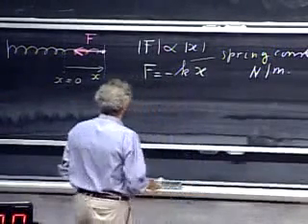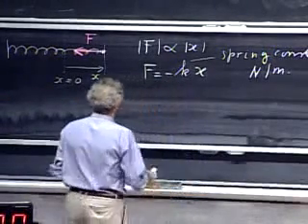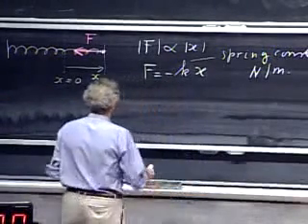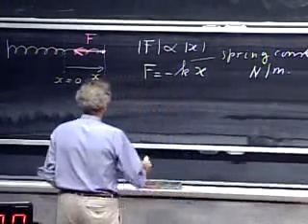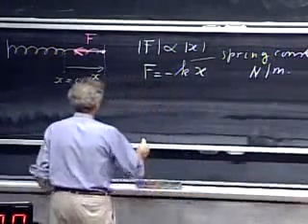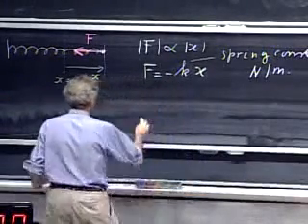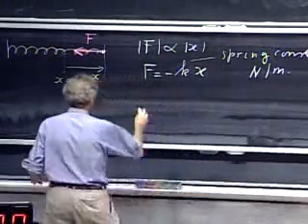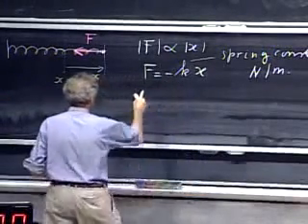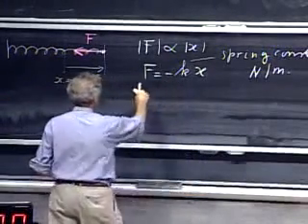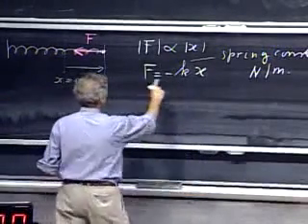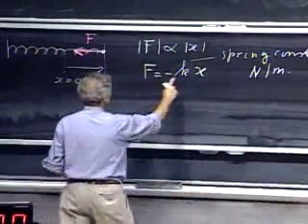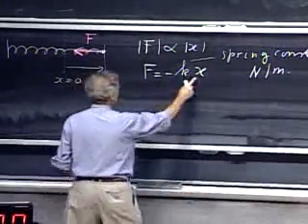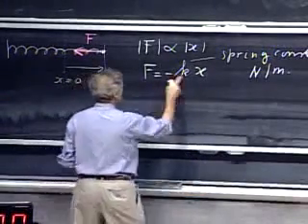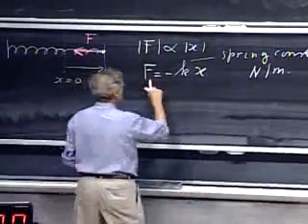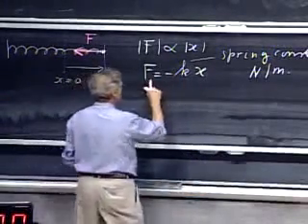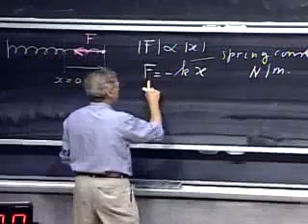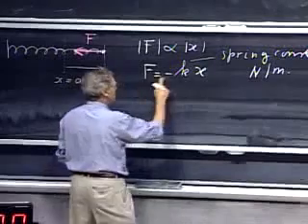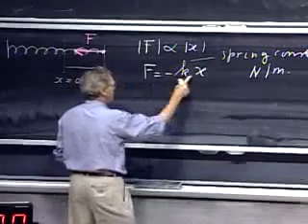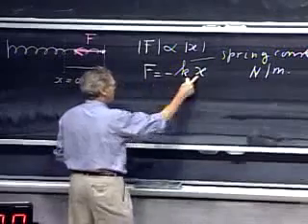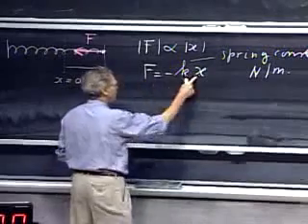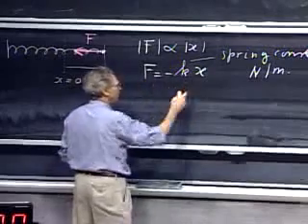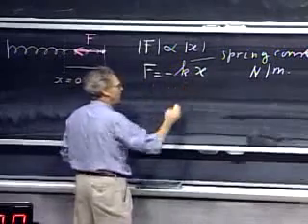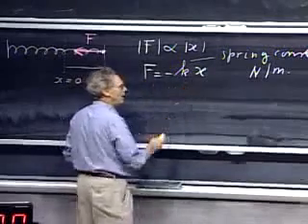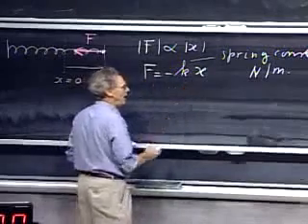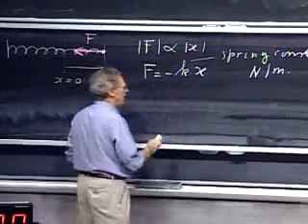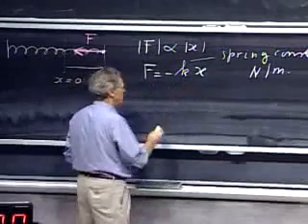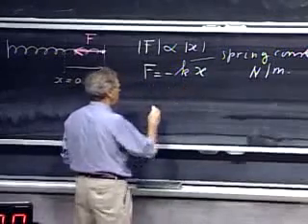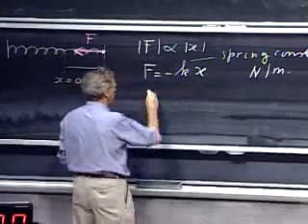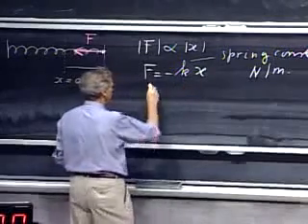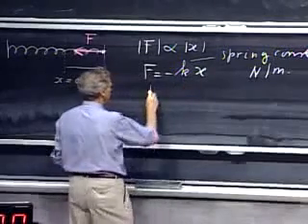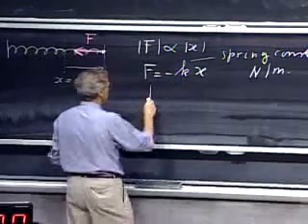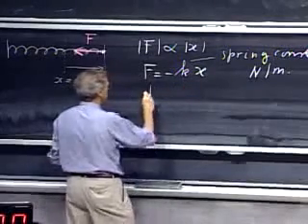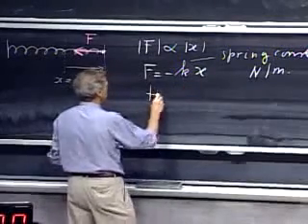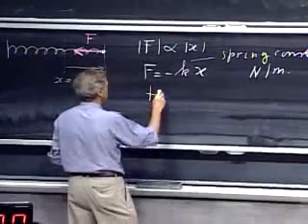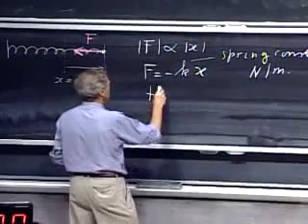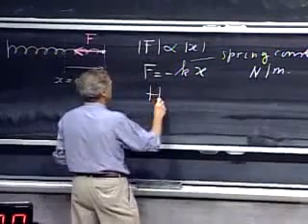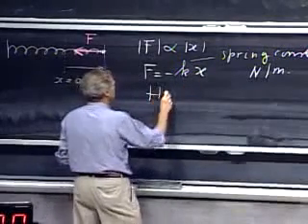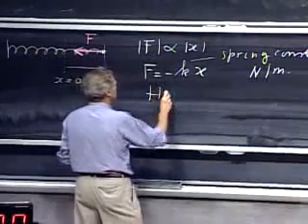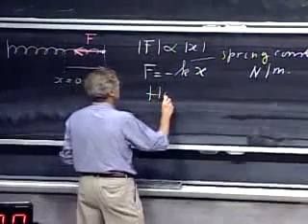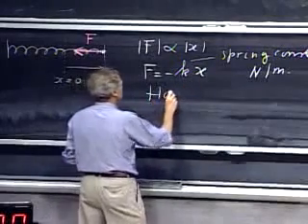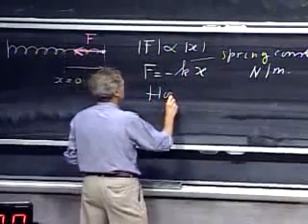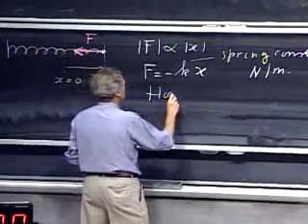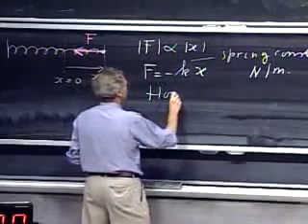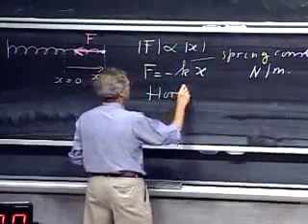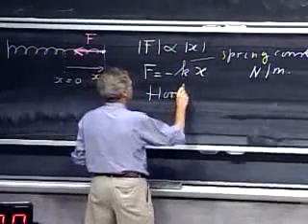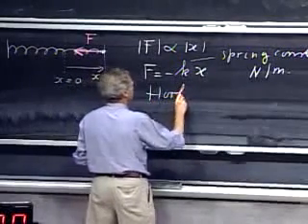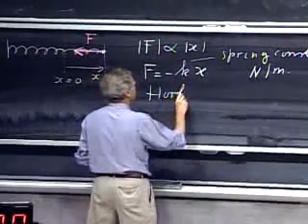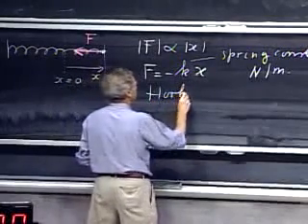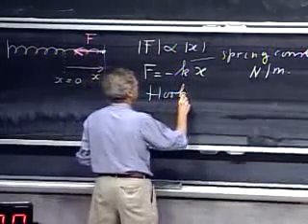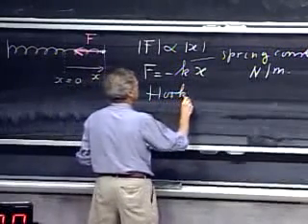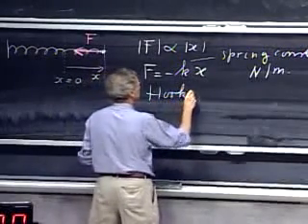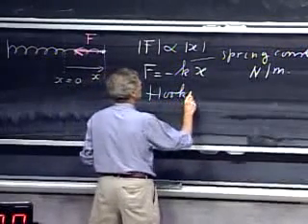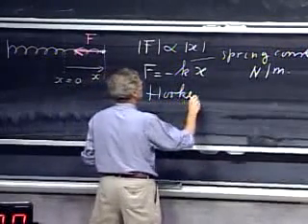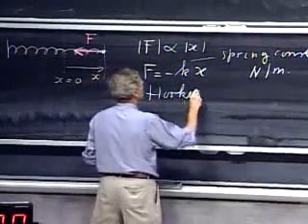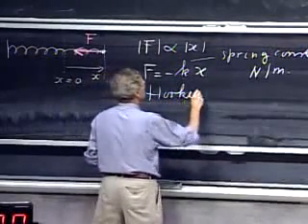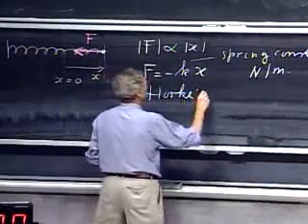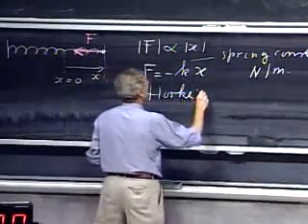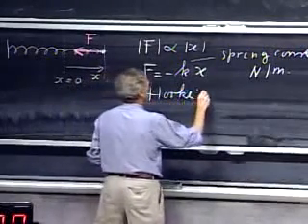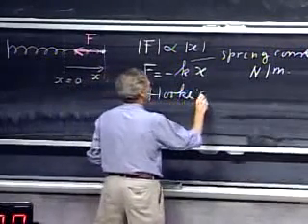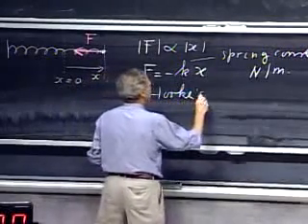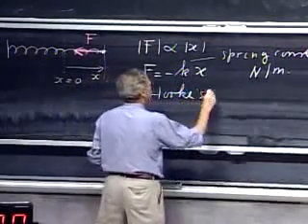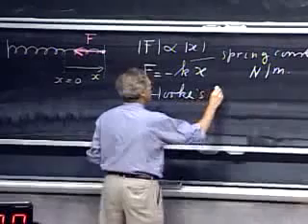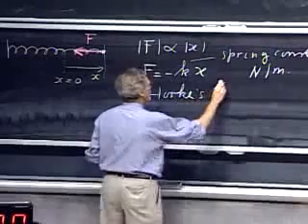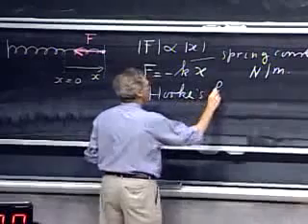Whenever this linear relation between F and x holds, that is referred to as Hooke's Law.